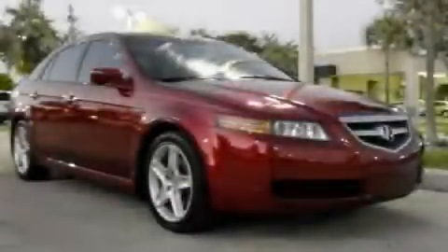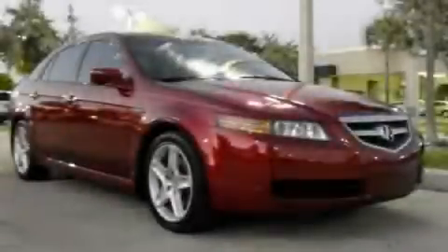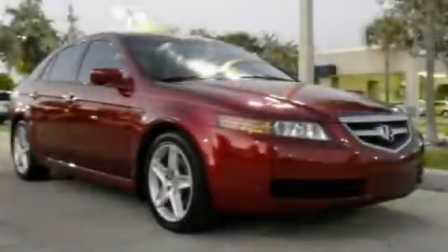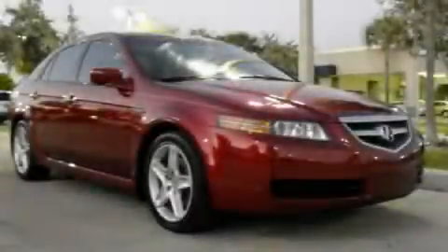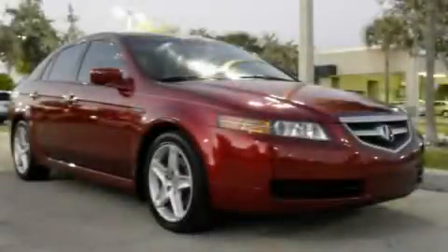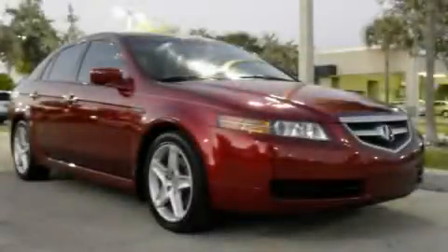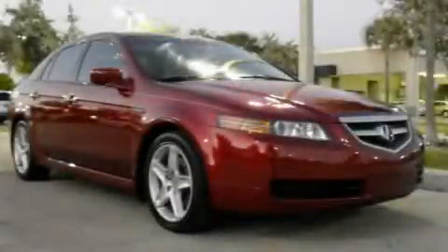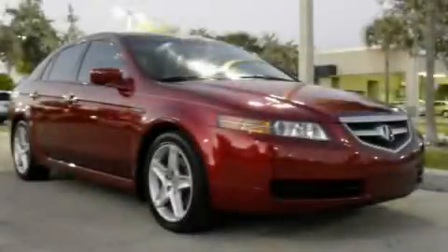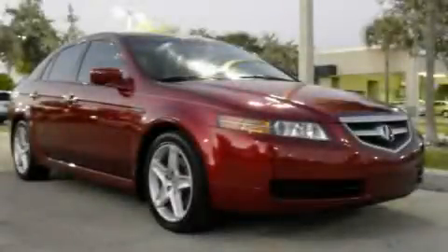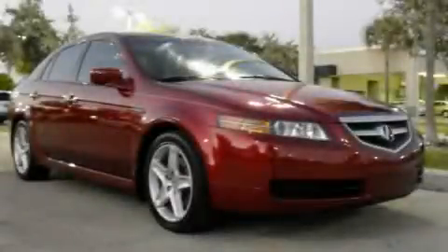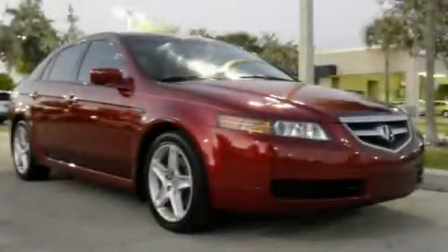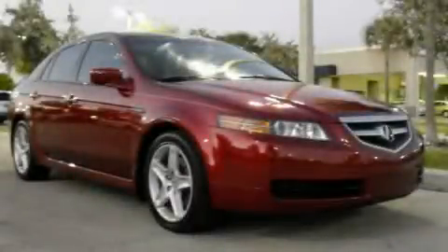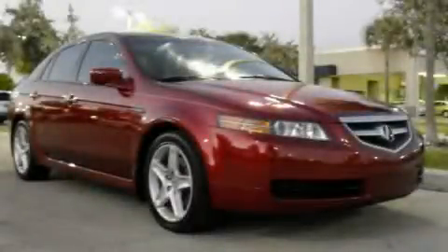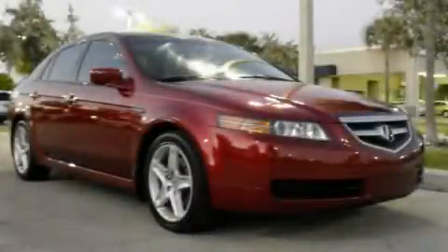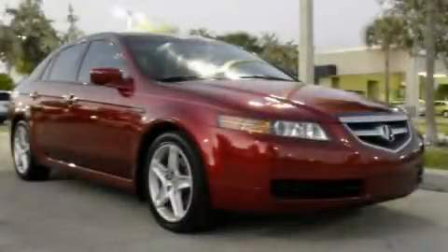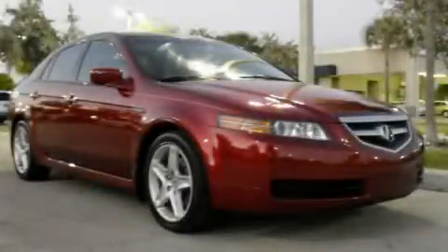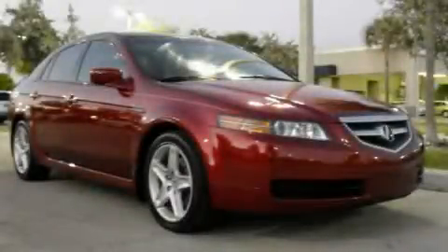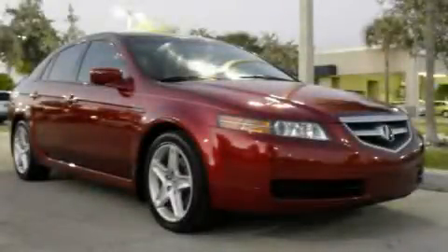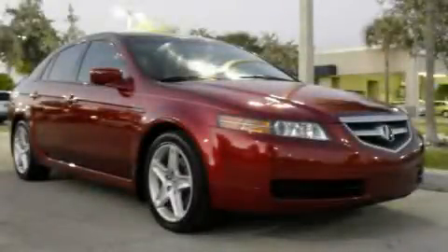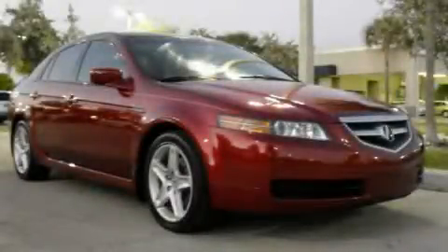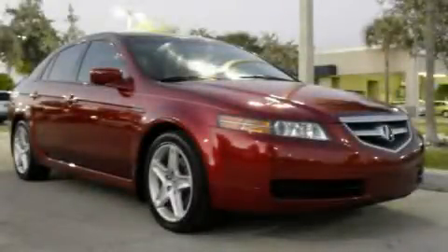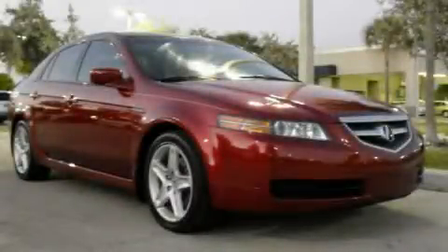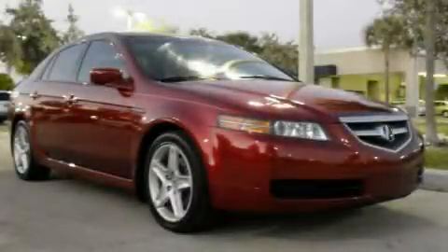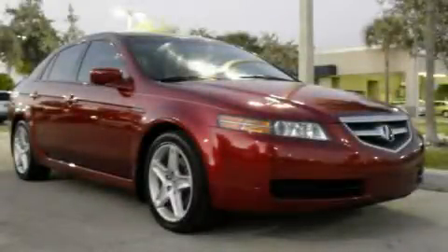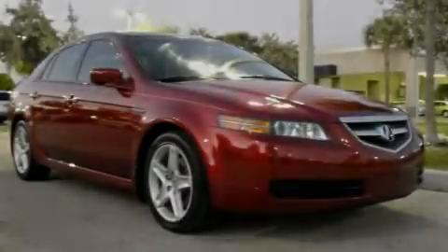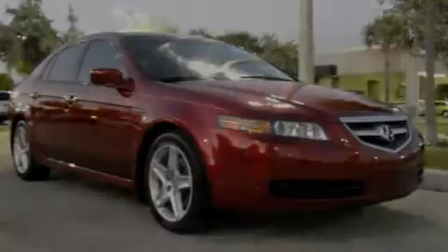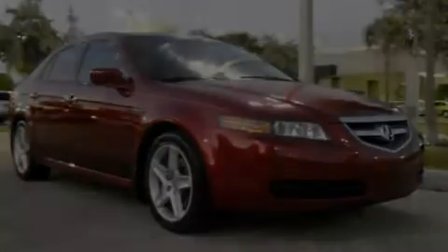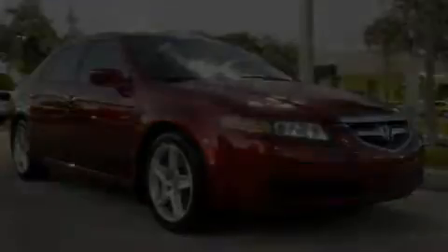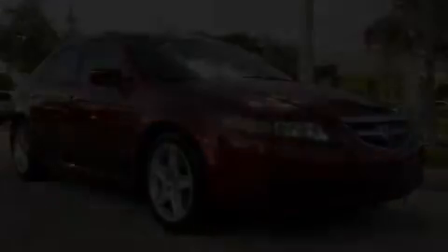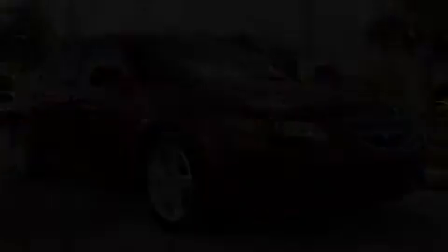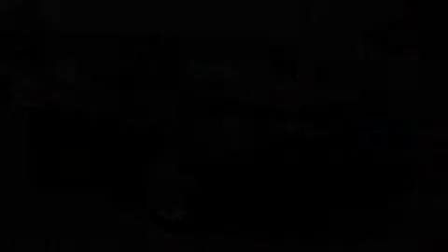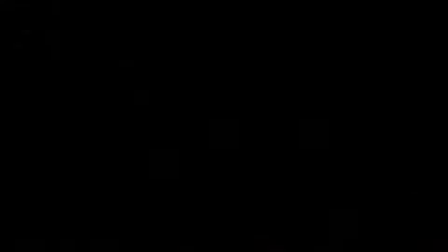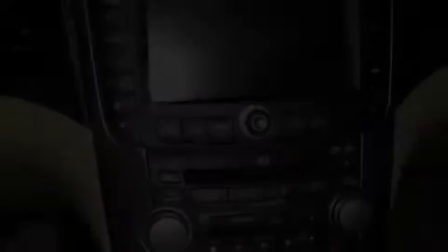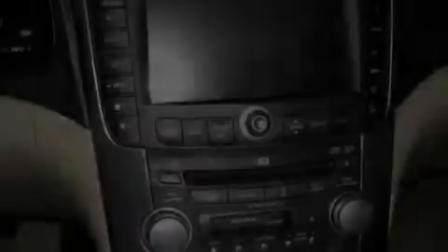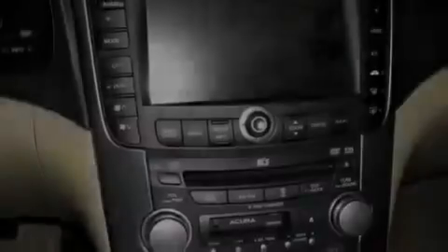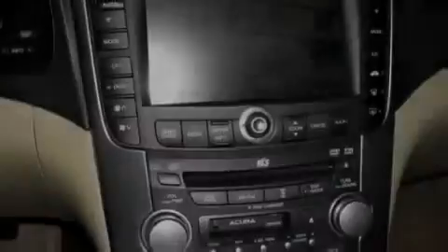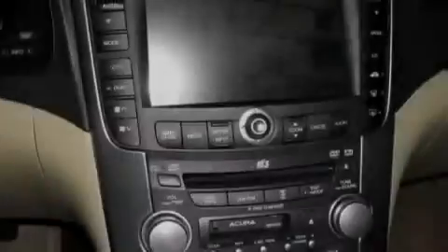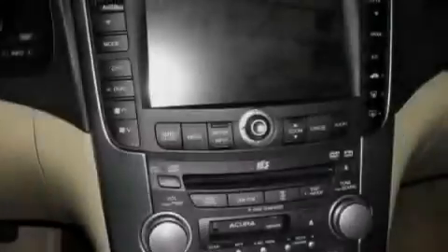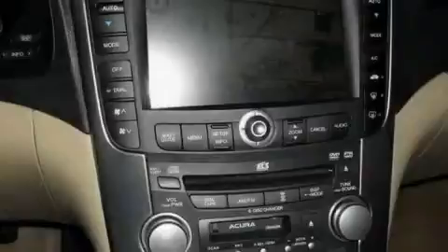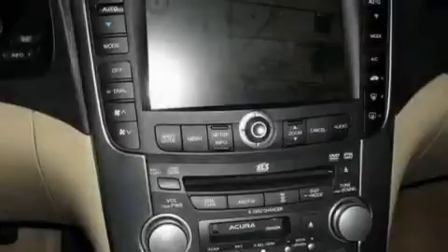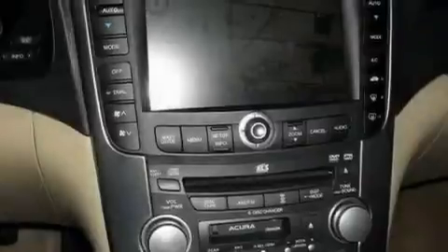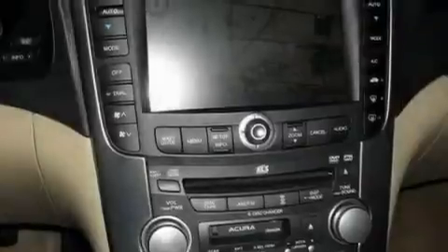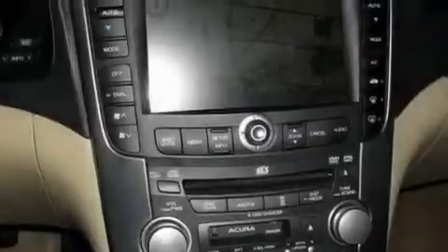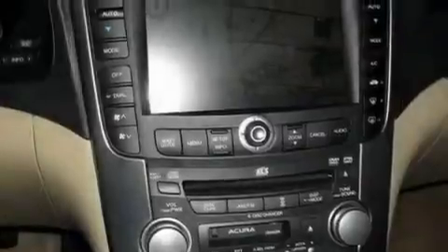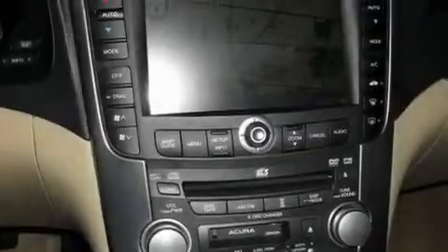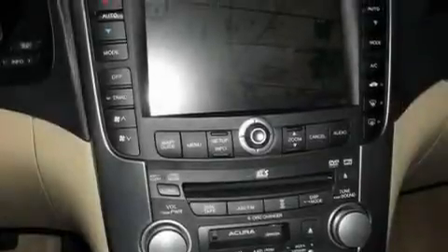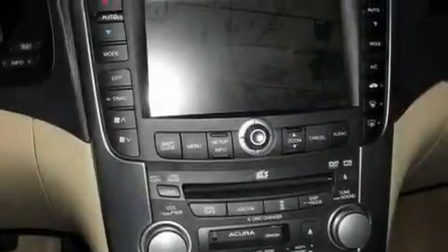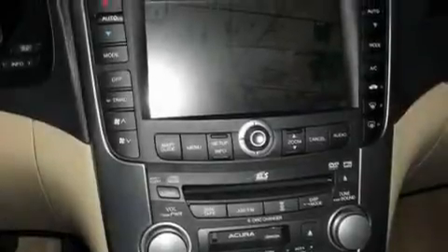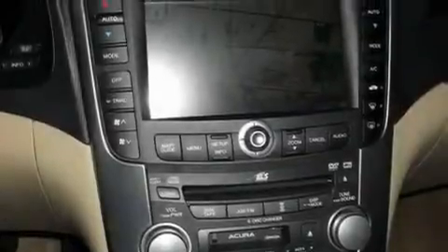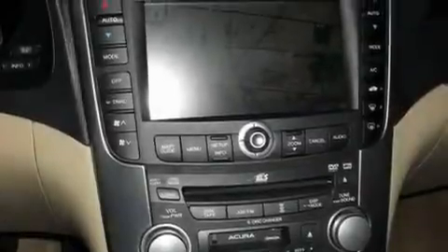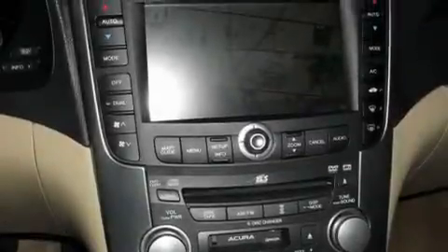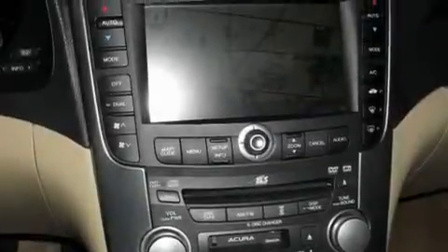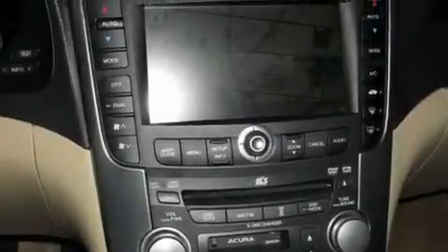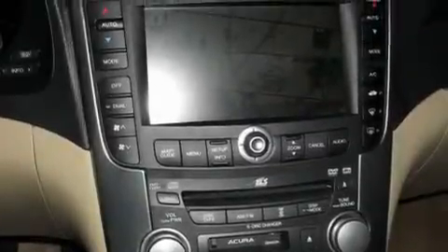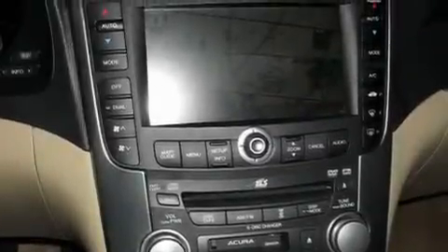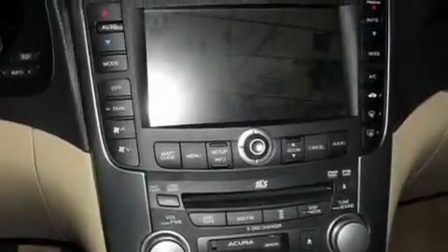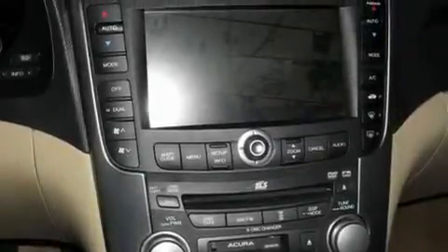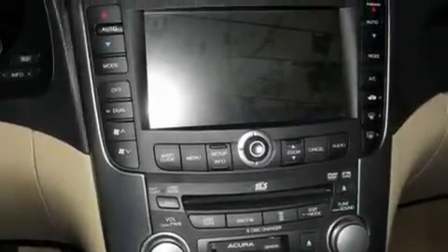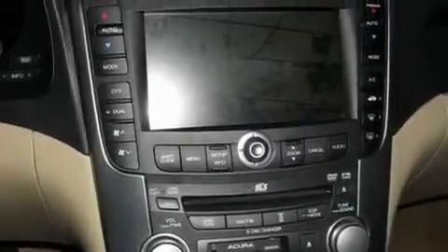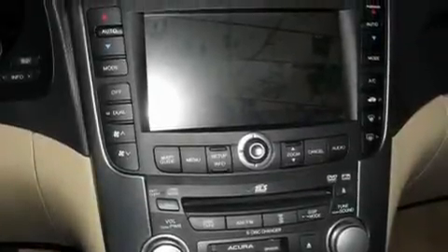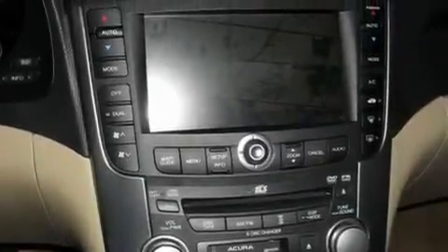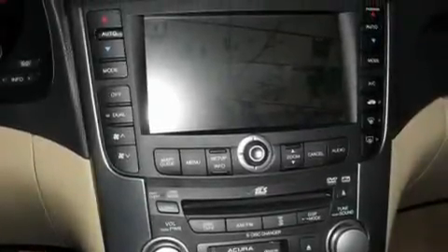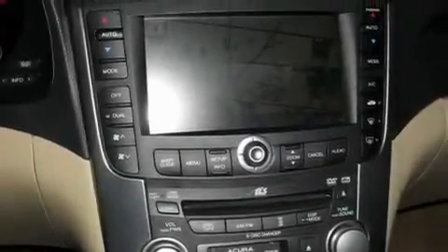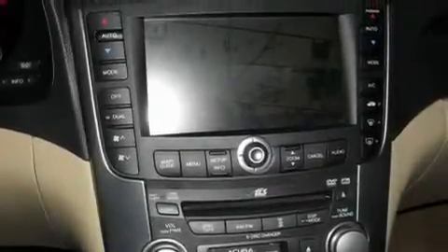This is a 2005 Acura TL. It has a 3.2-liter six-cylinder engine and an automatic transmission.